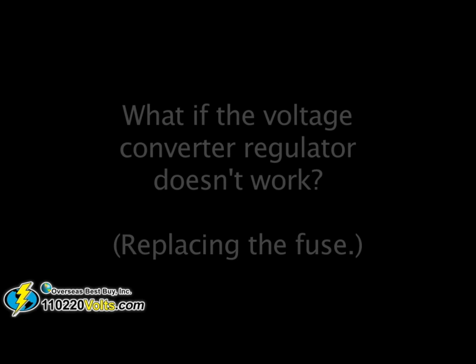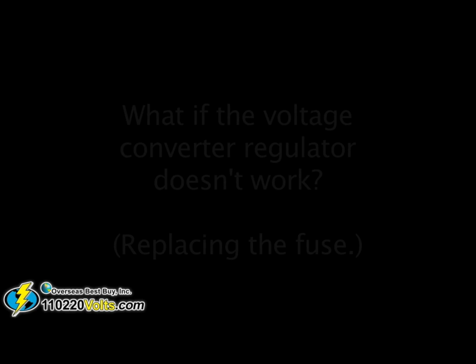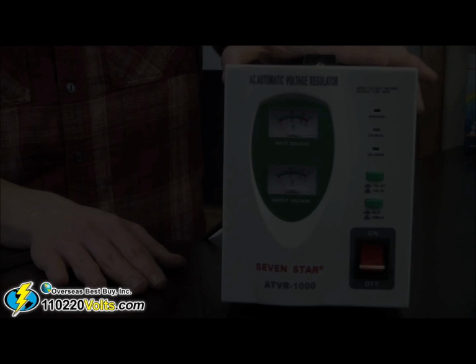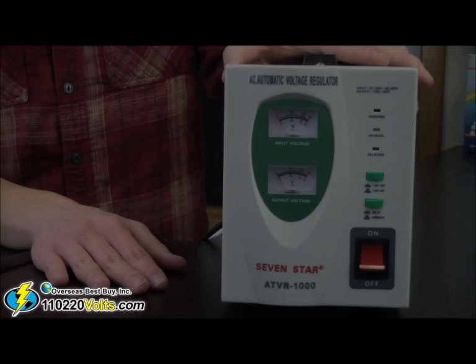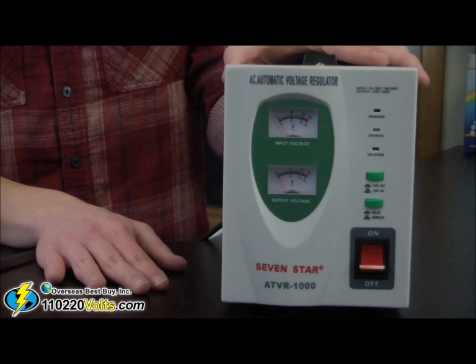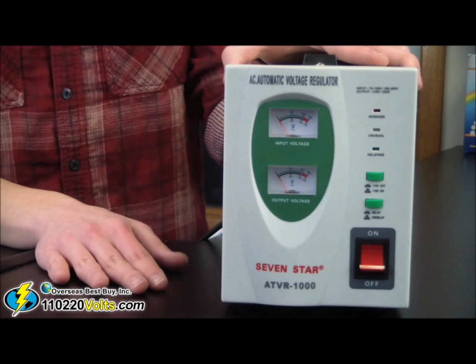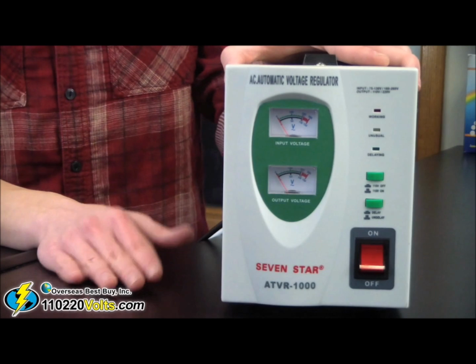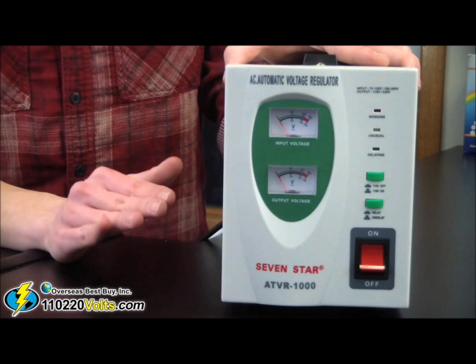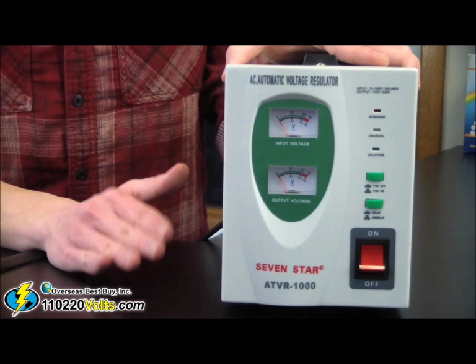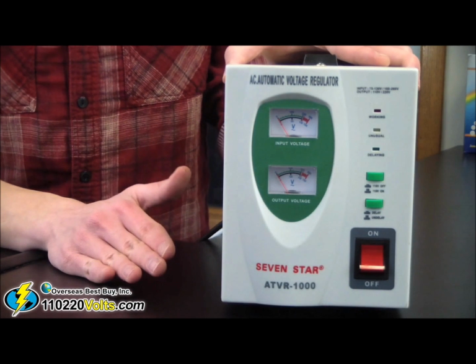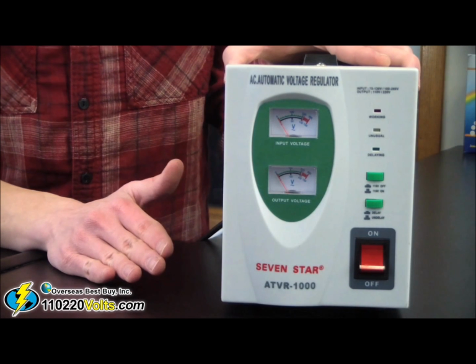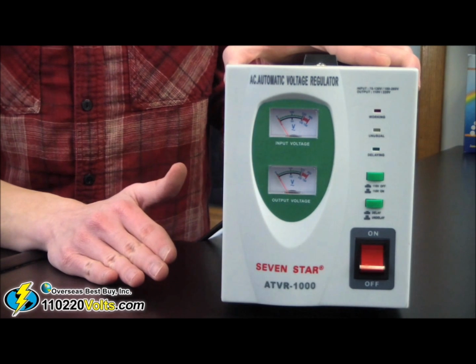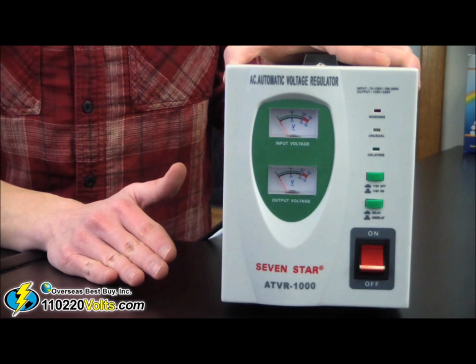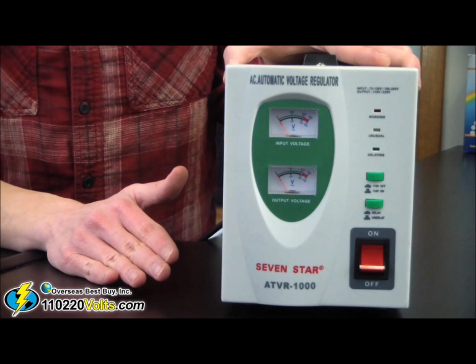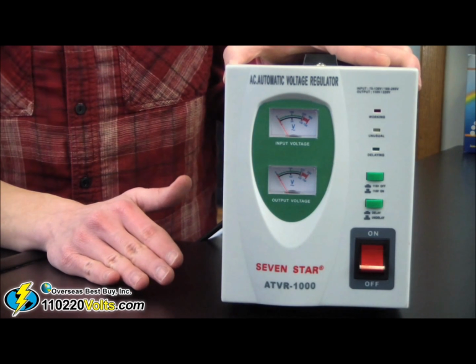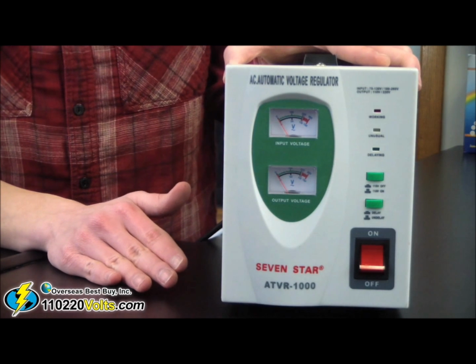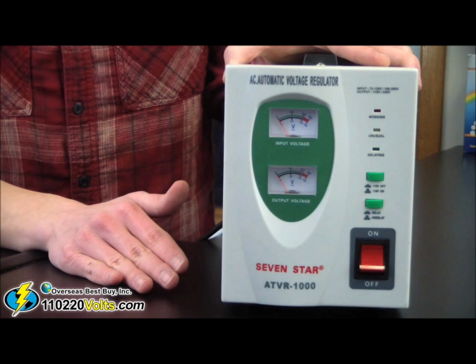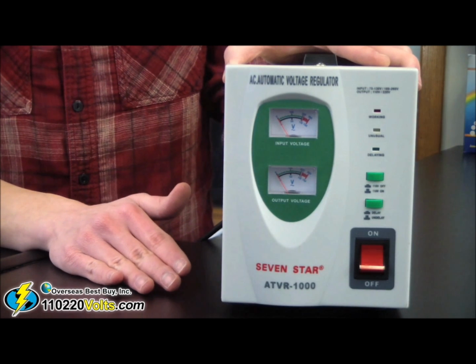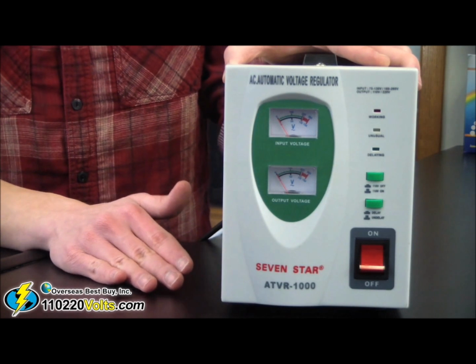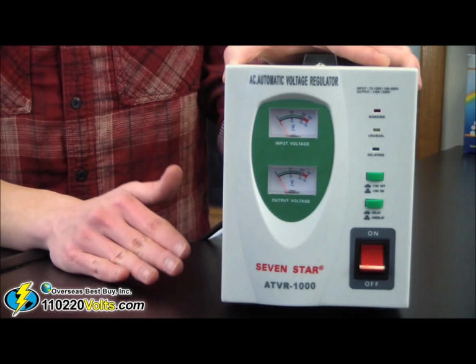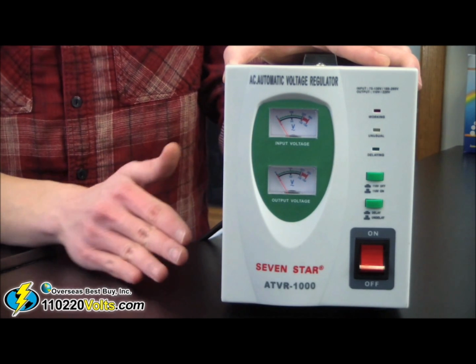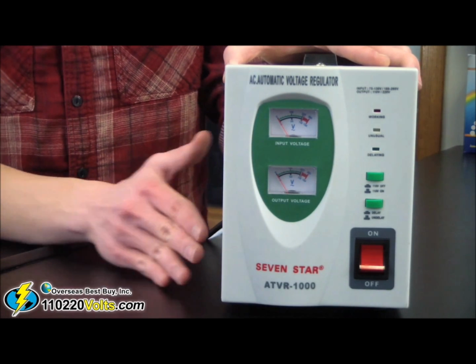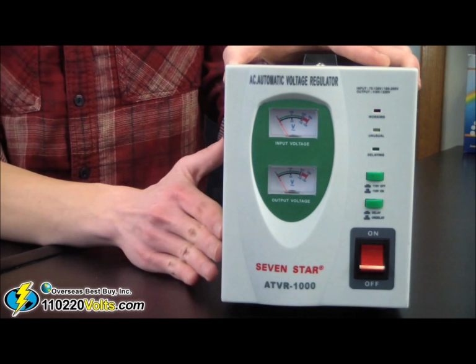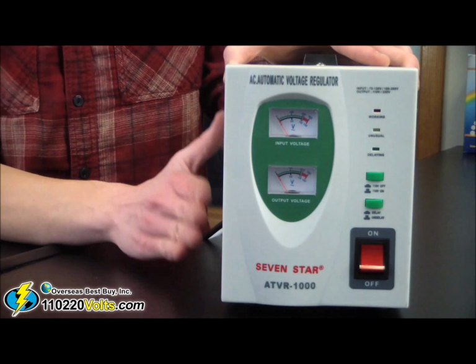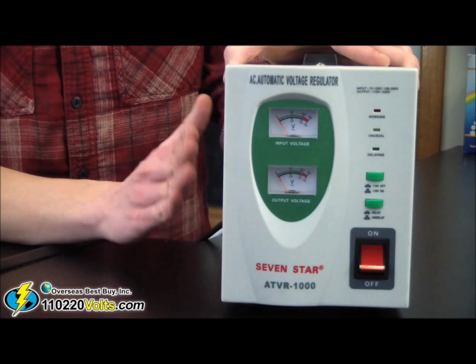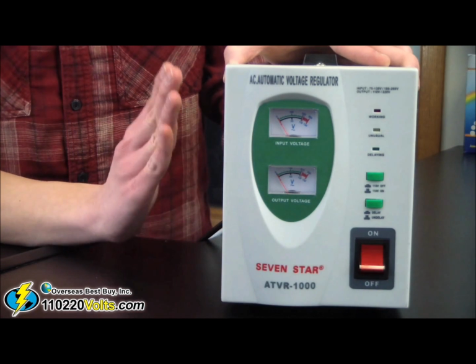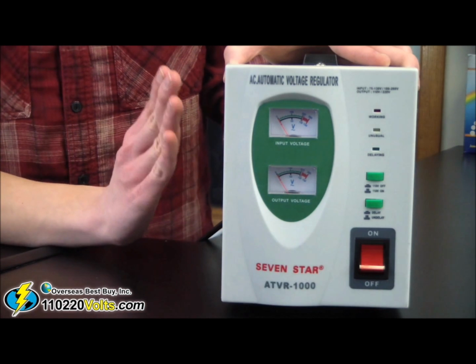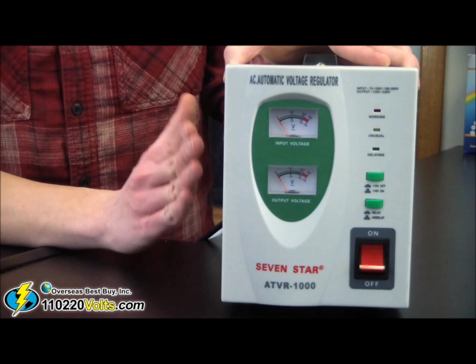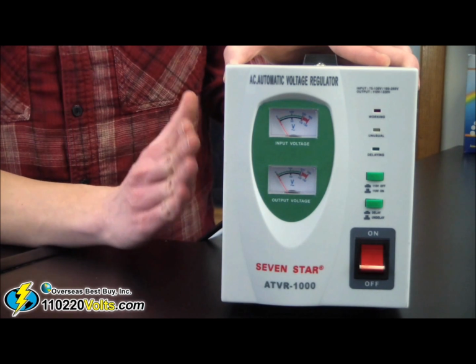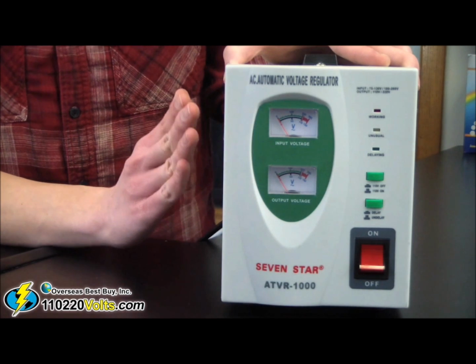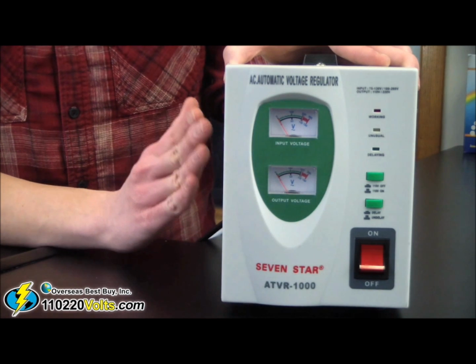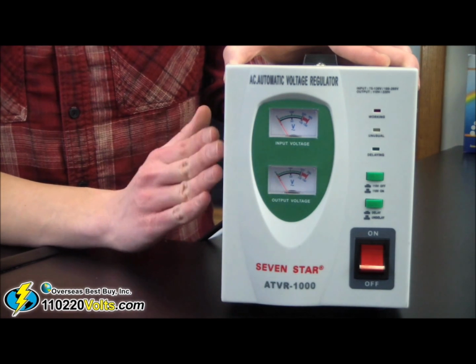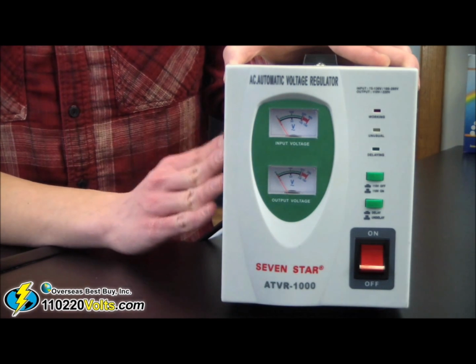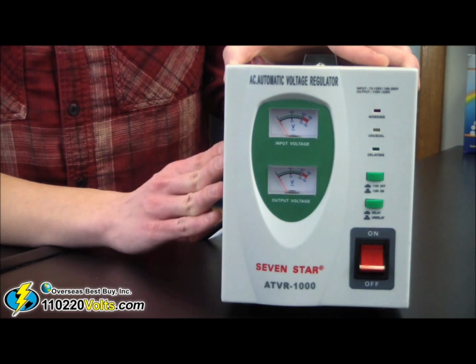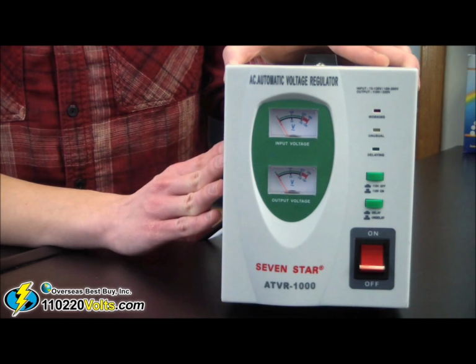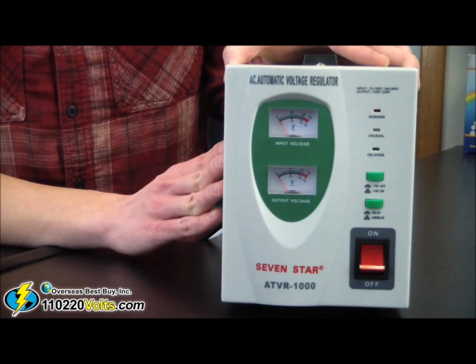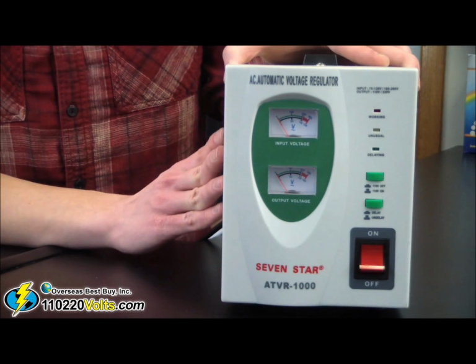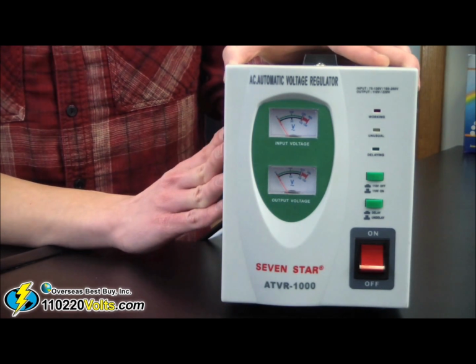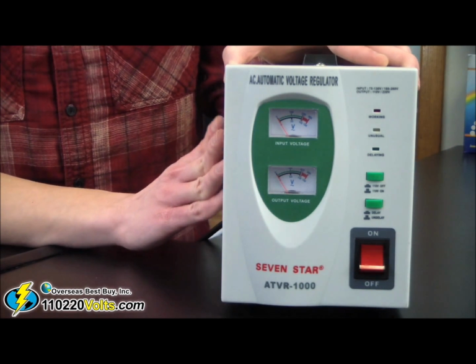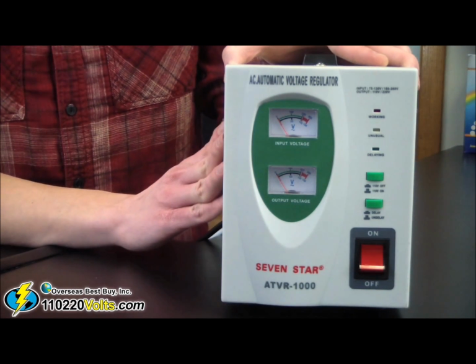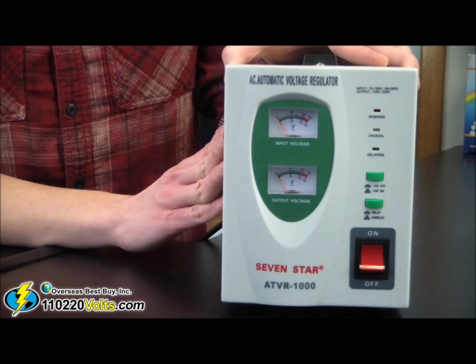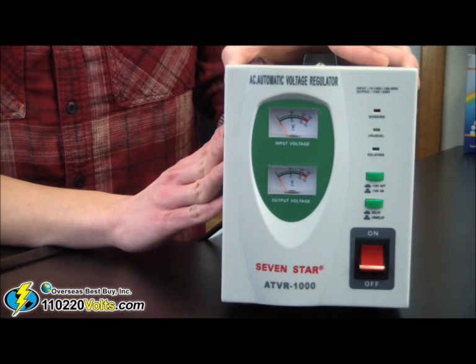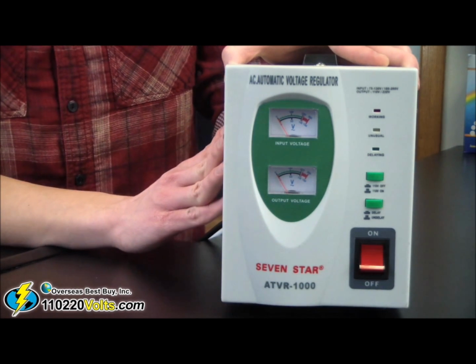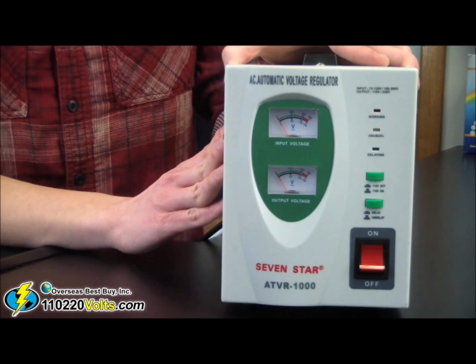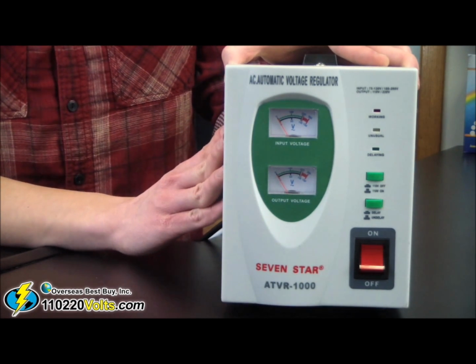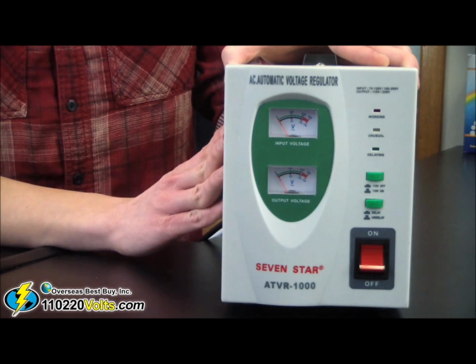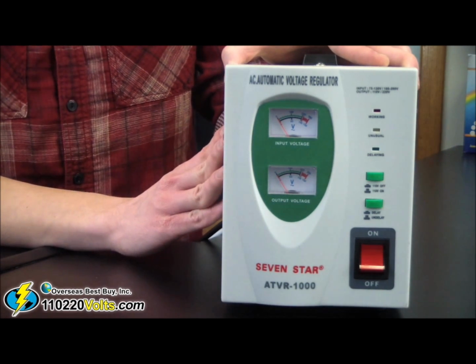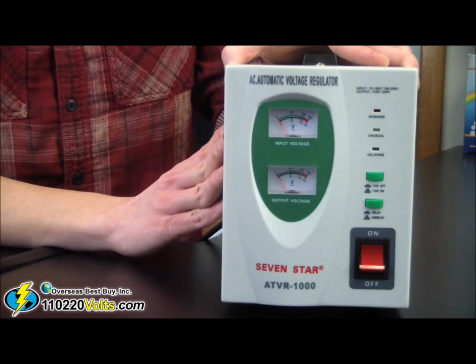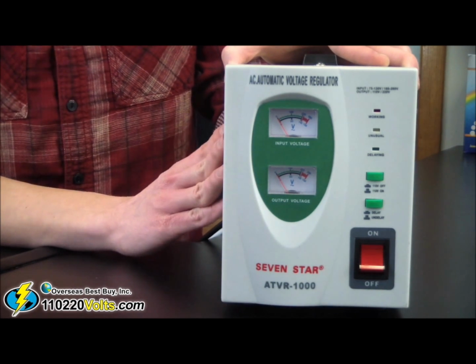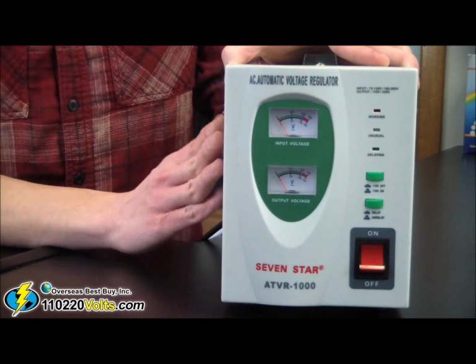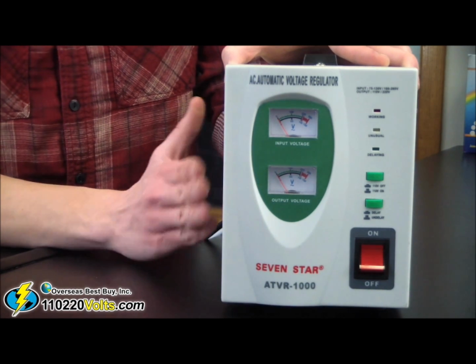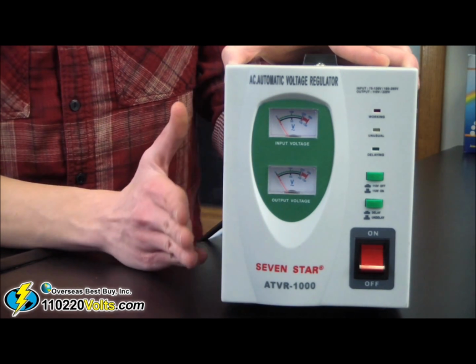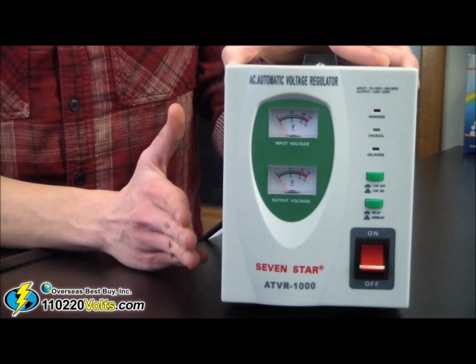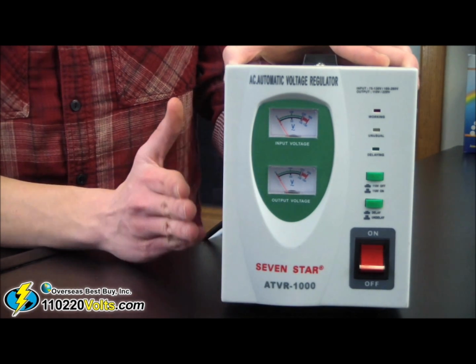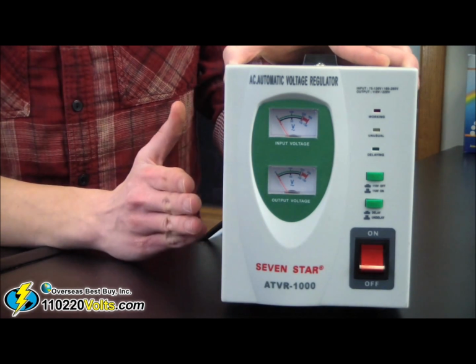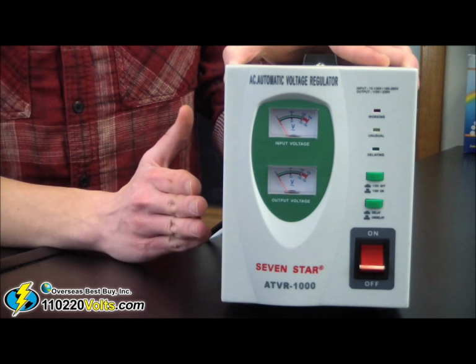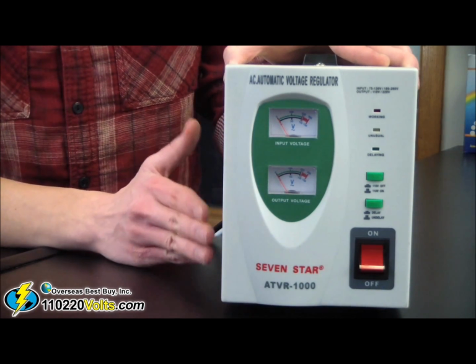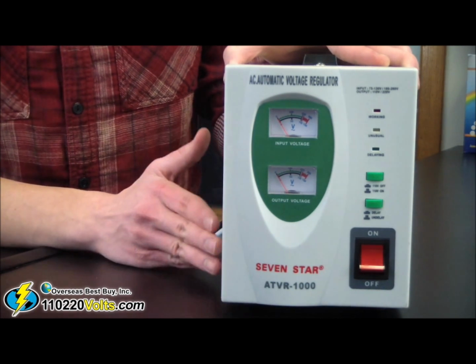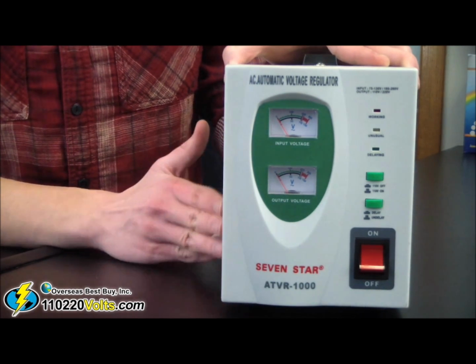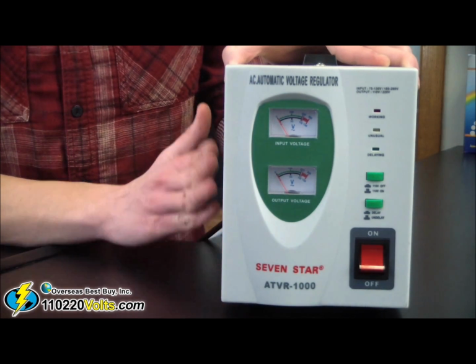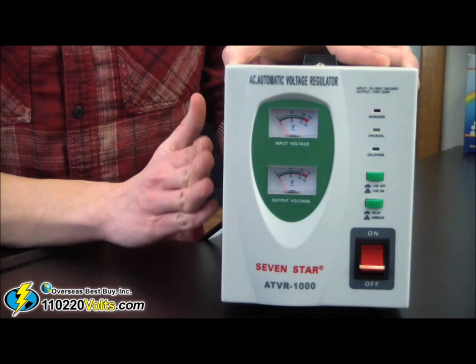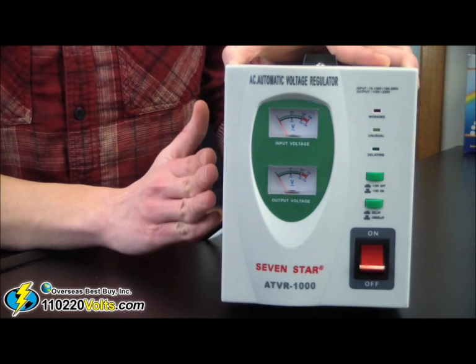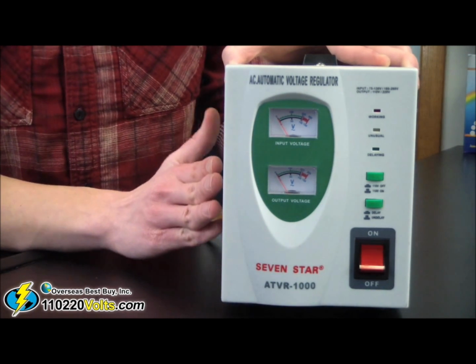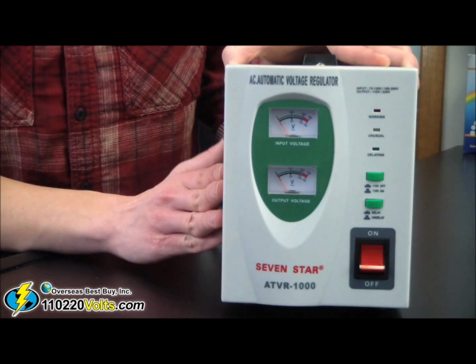If by chance the voltage converter regulator doesn't work, then this most likely means the fuse needs to be replaced.